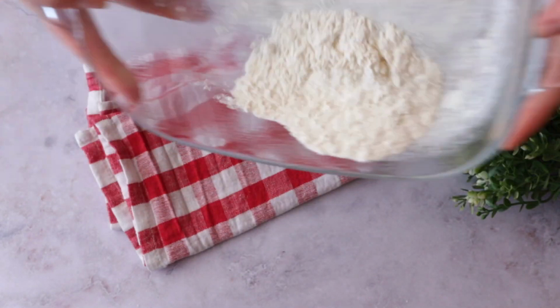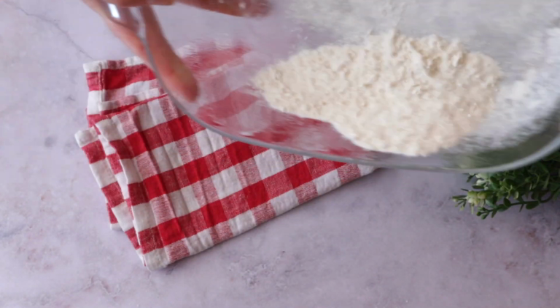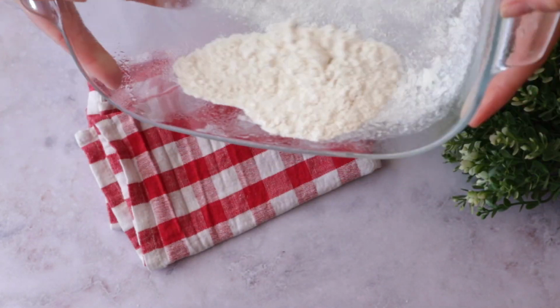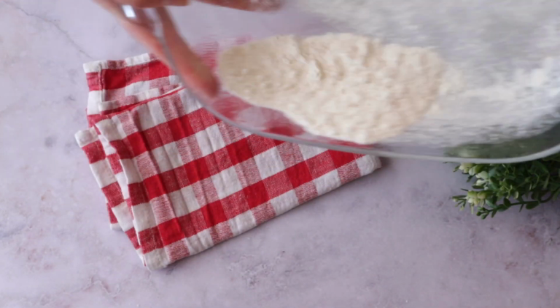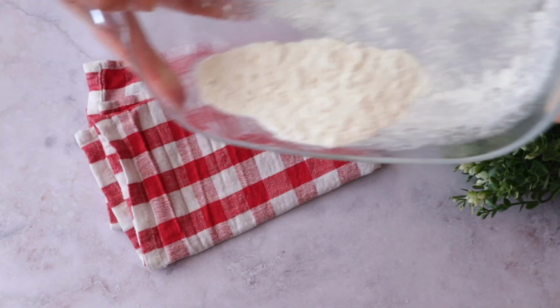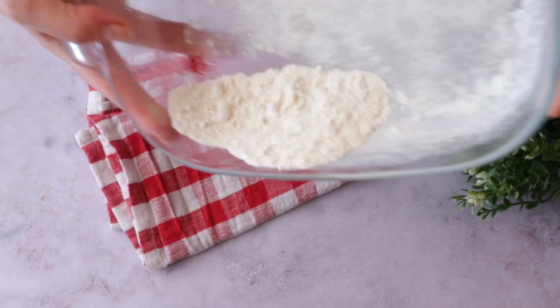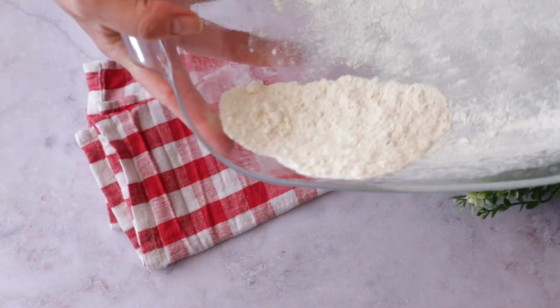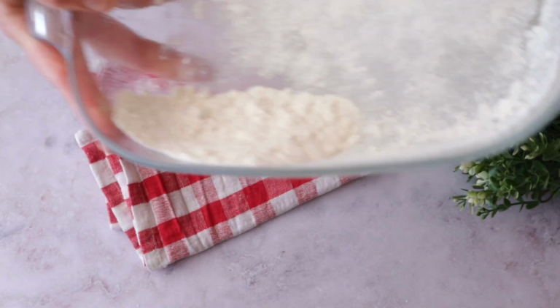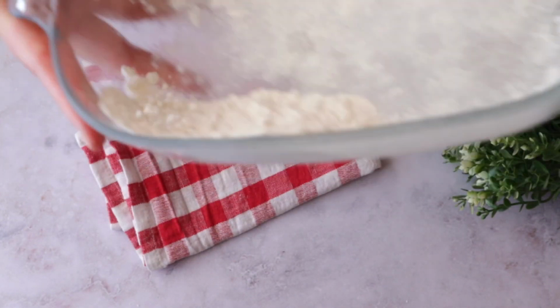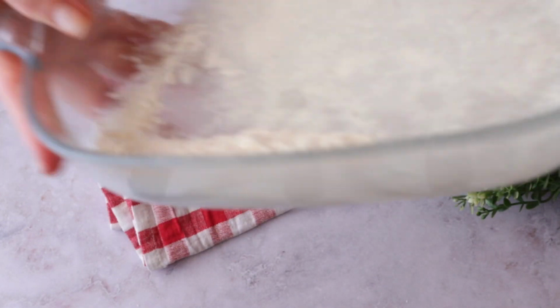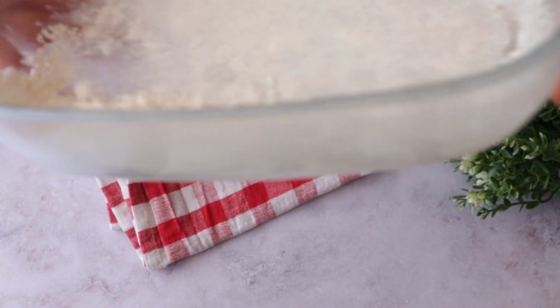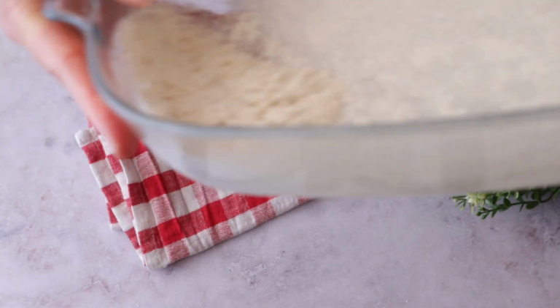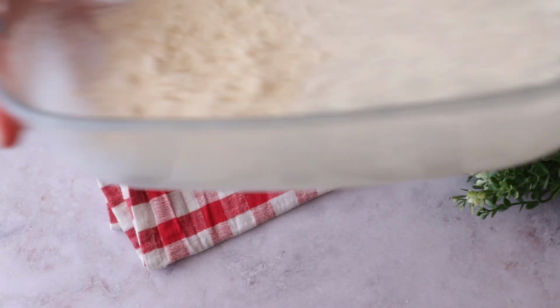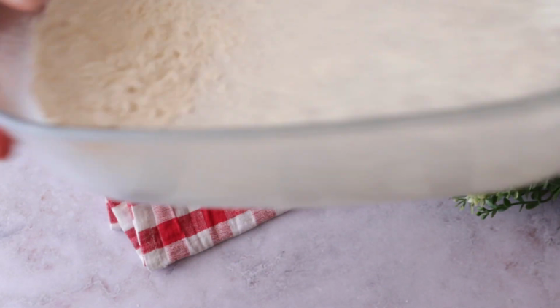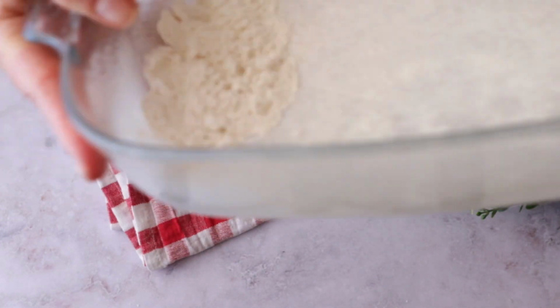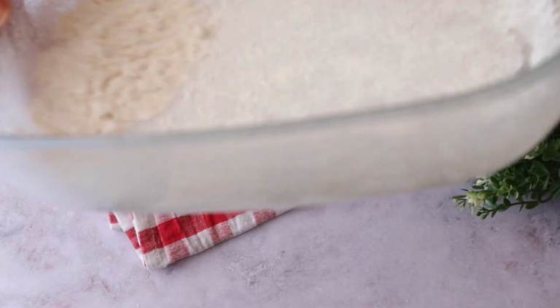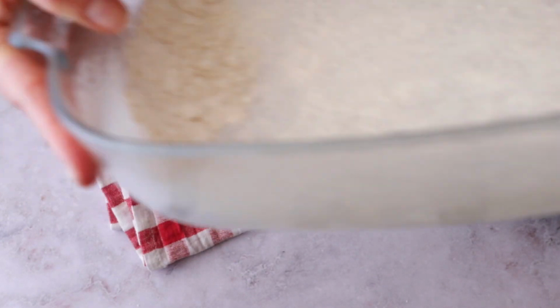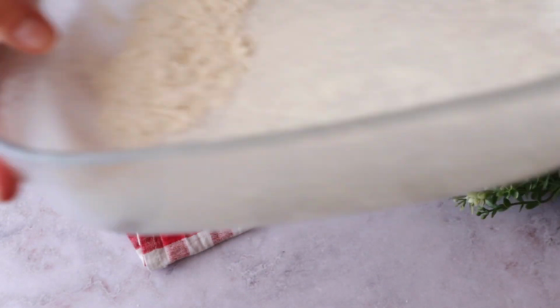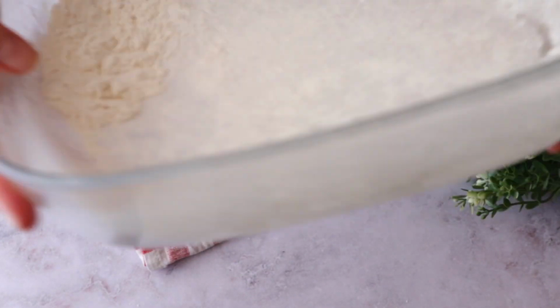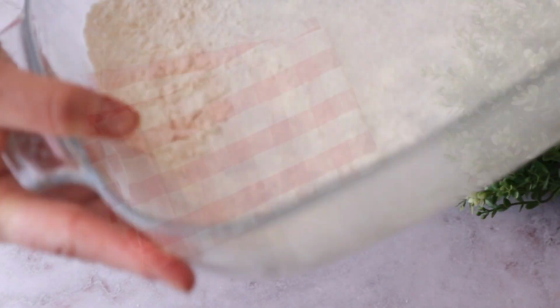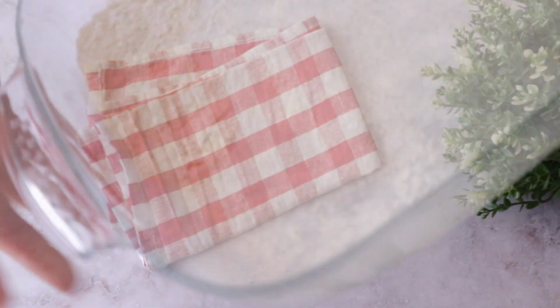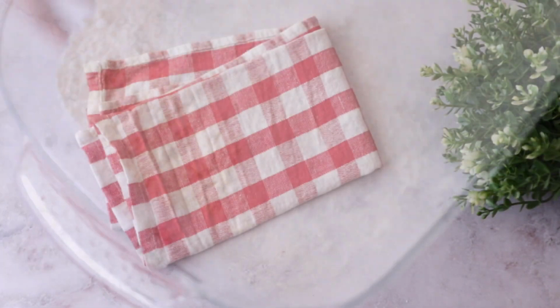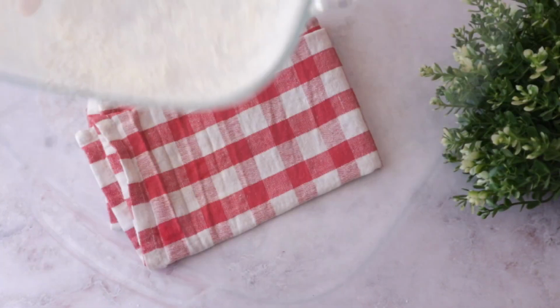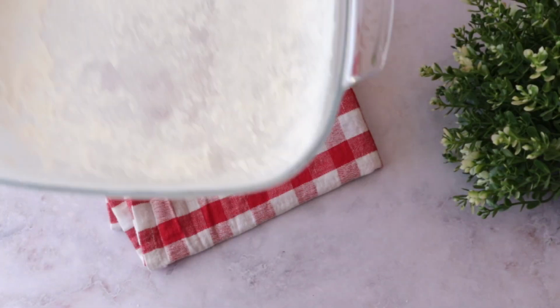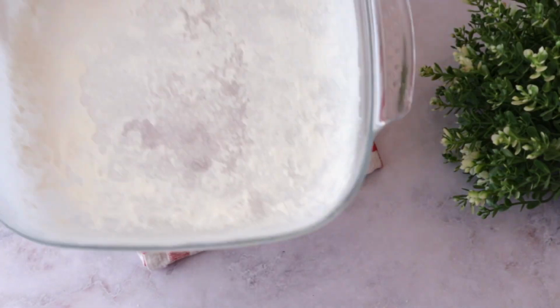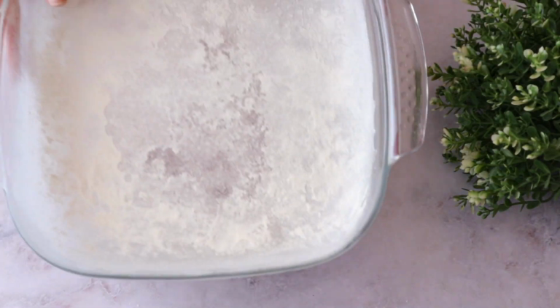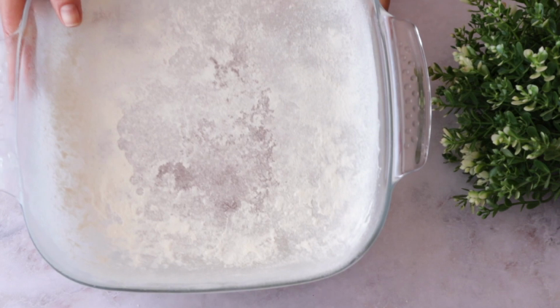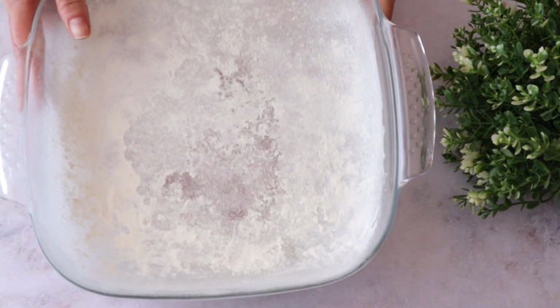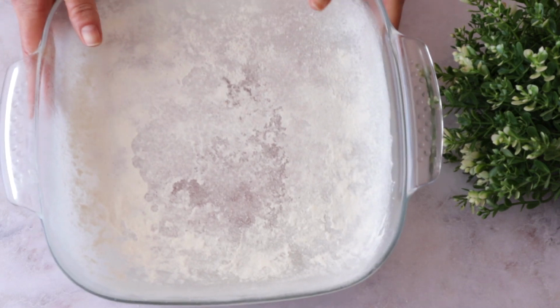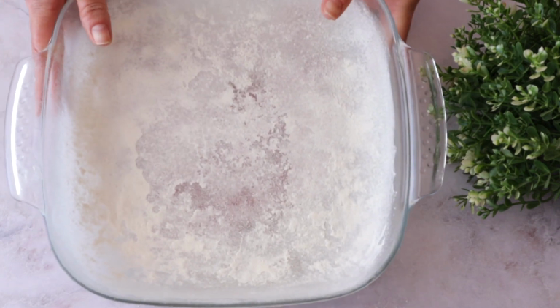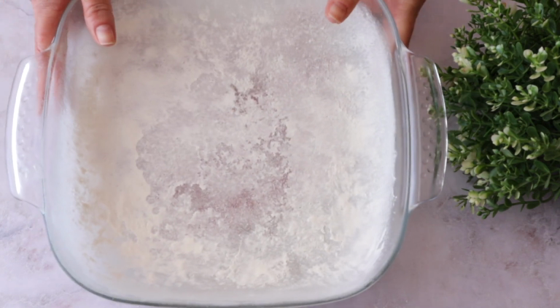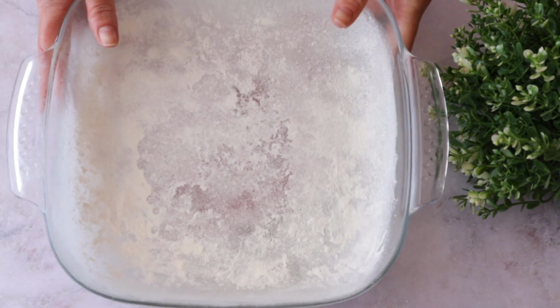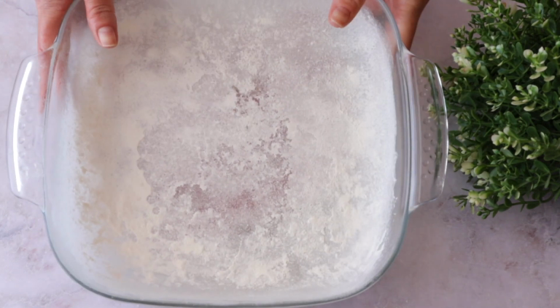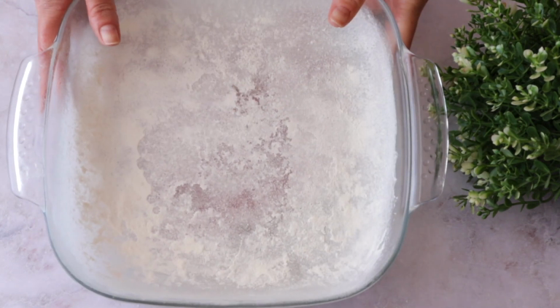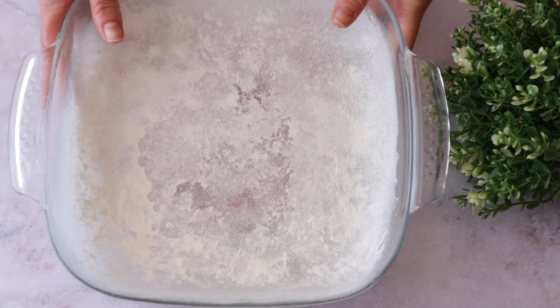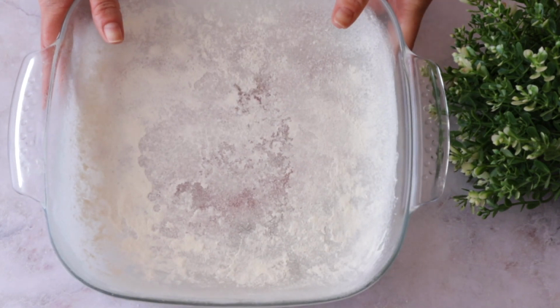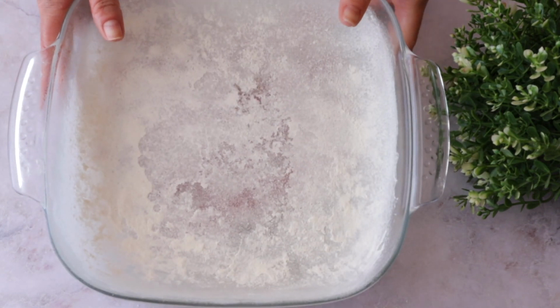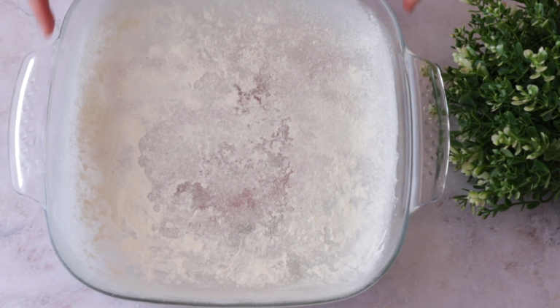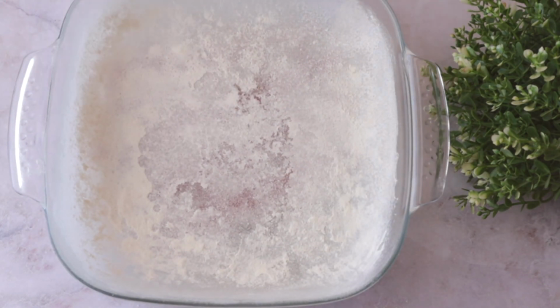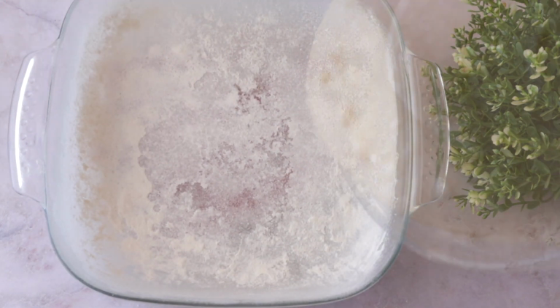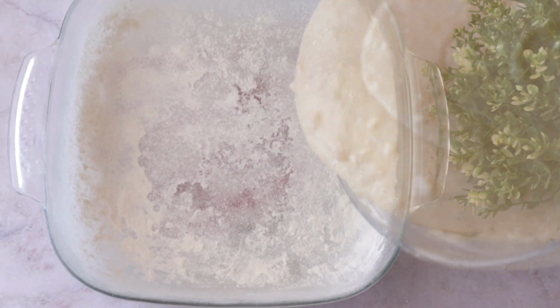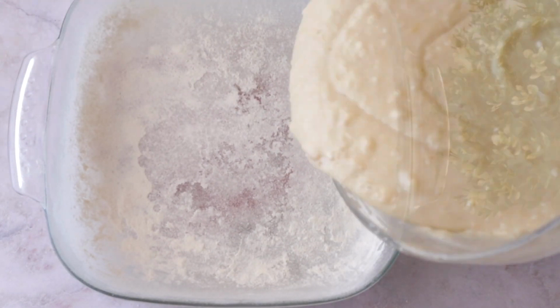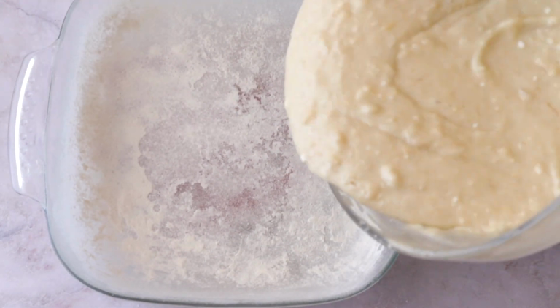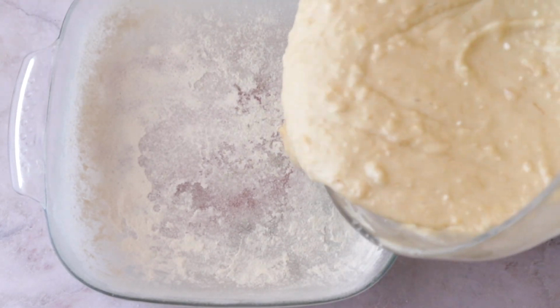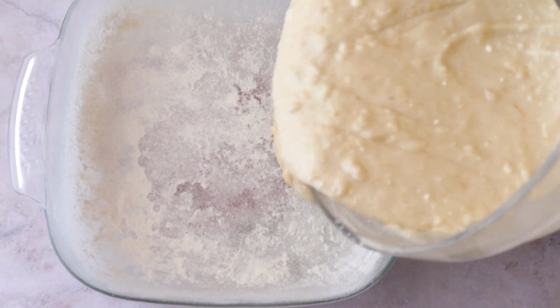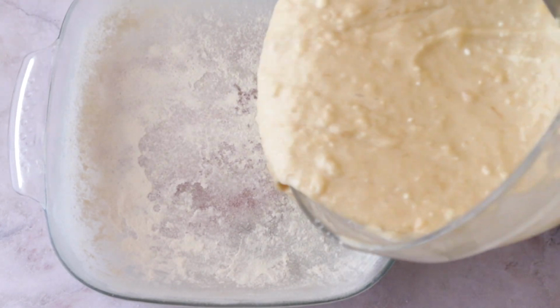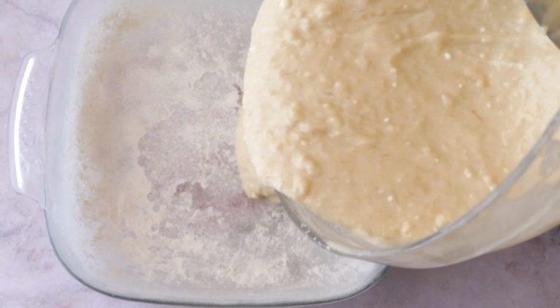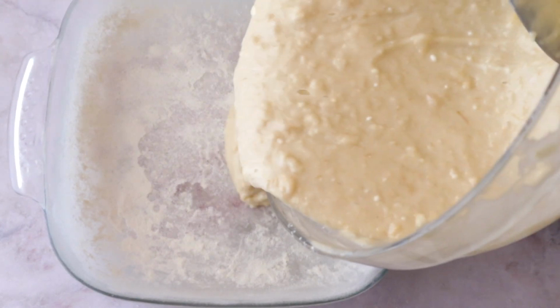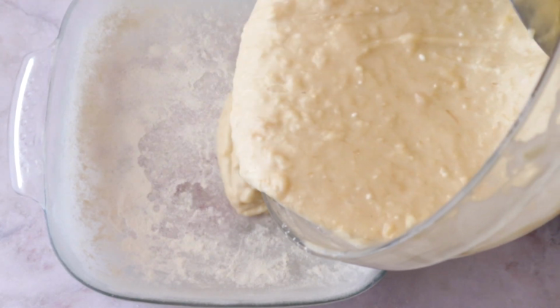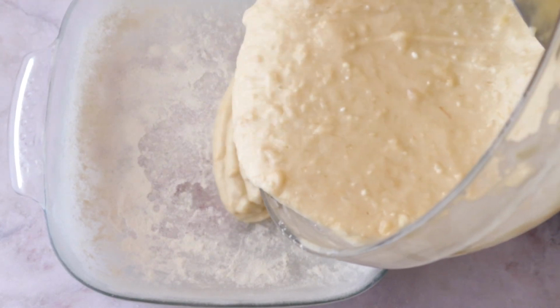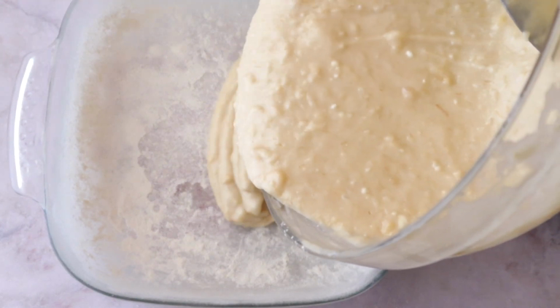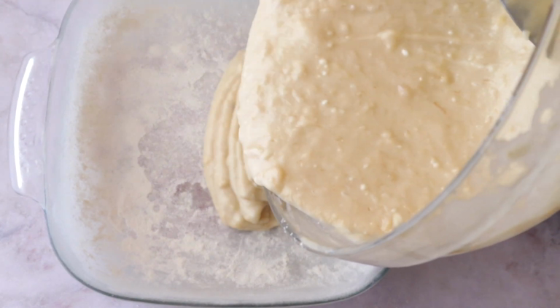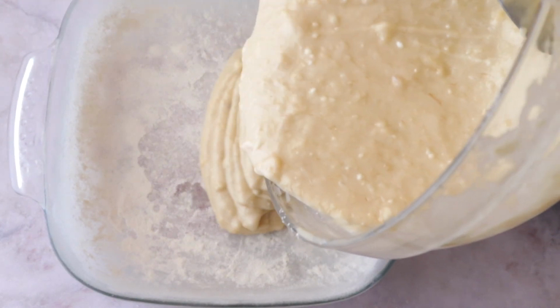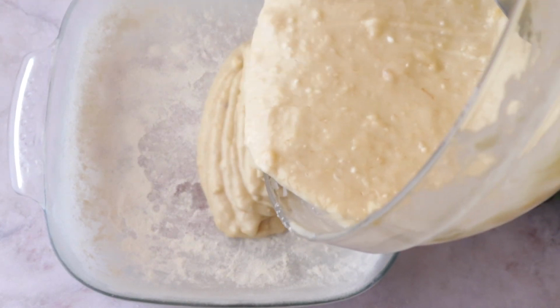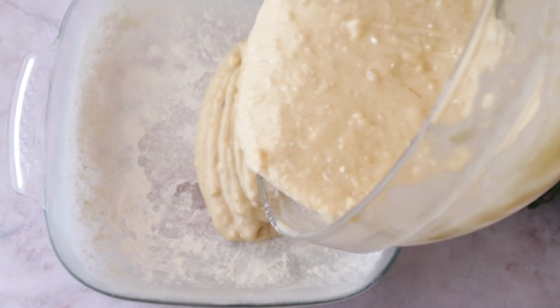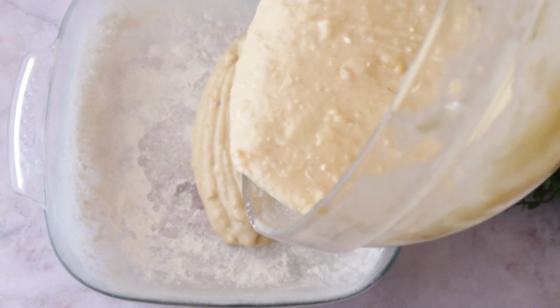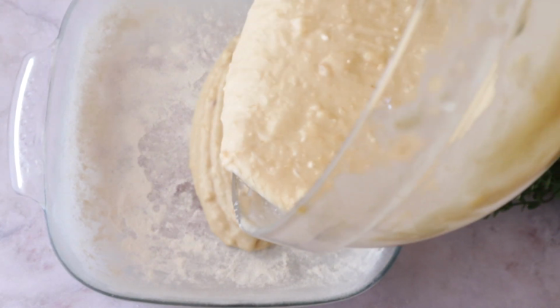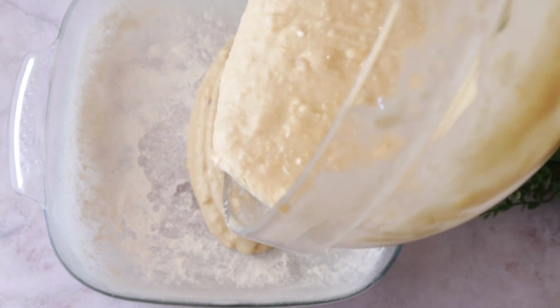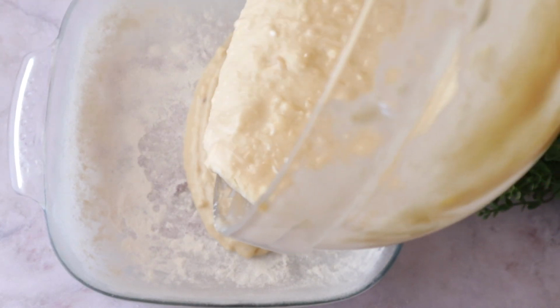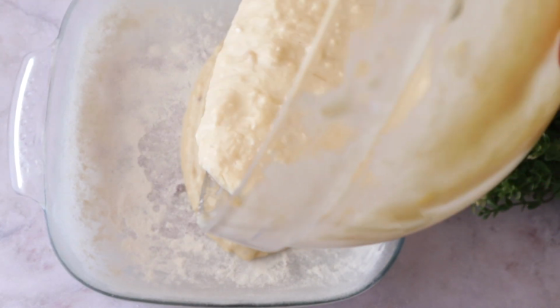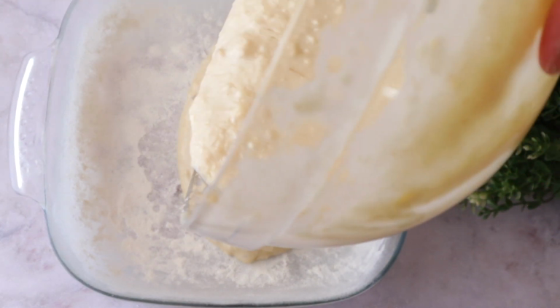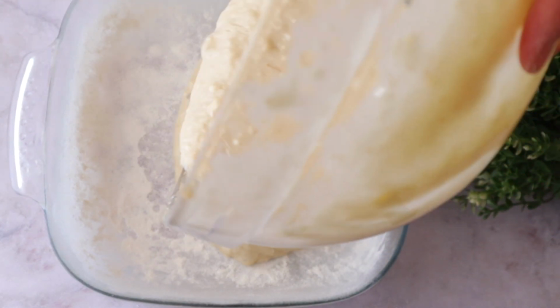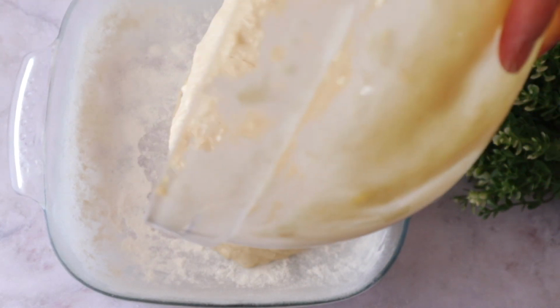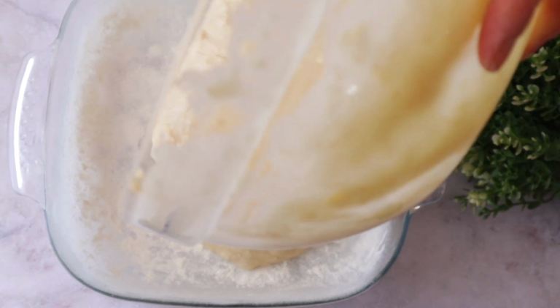After you grease and flour the dish, pour in all the batter, then add the grapes on top, and then the crumble.